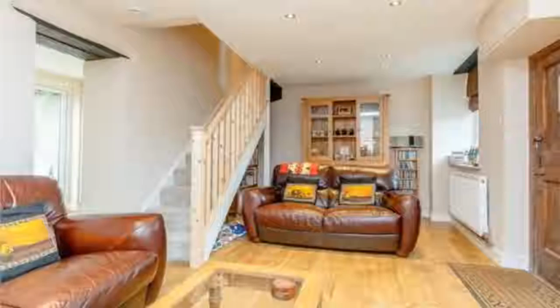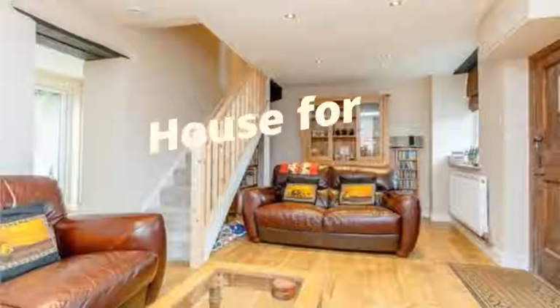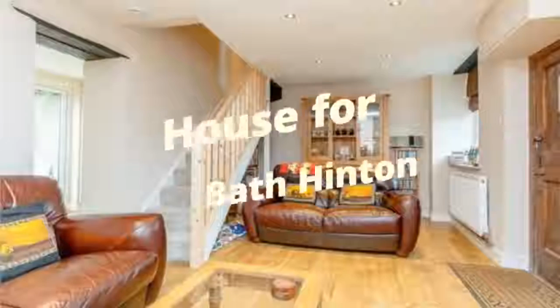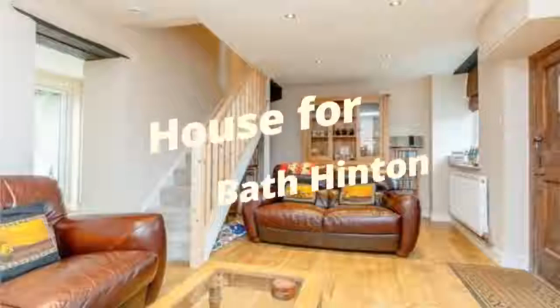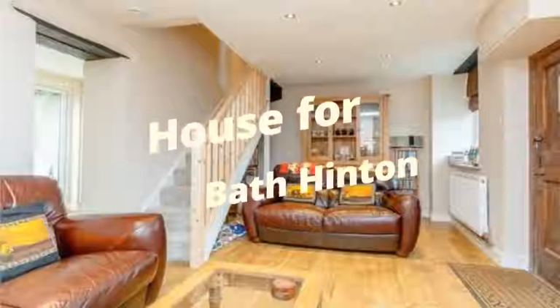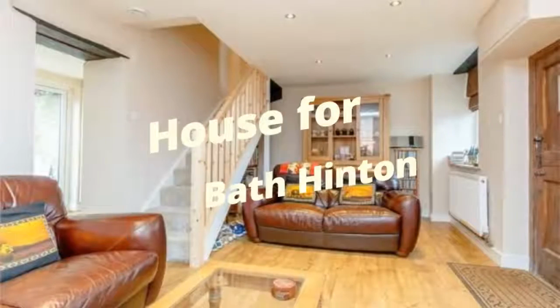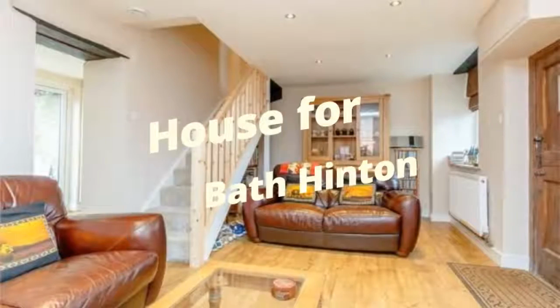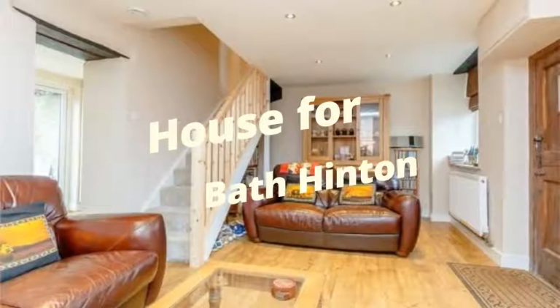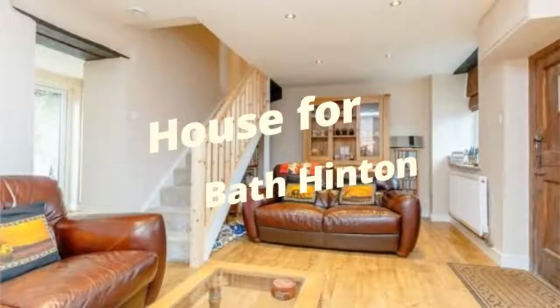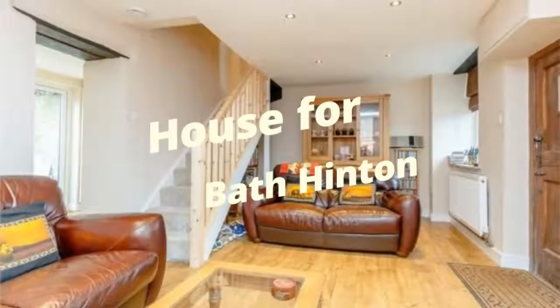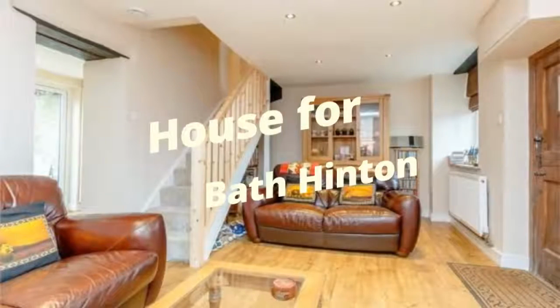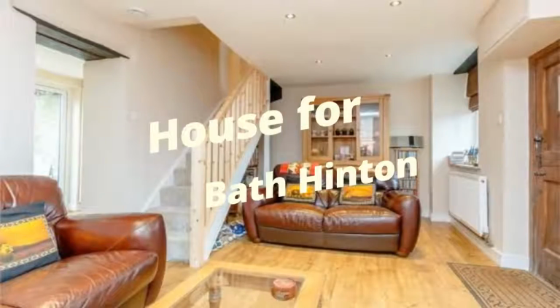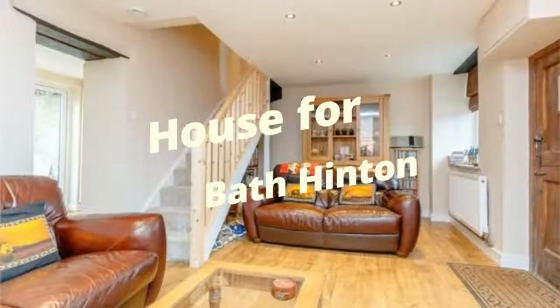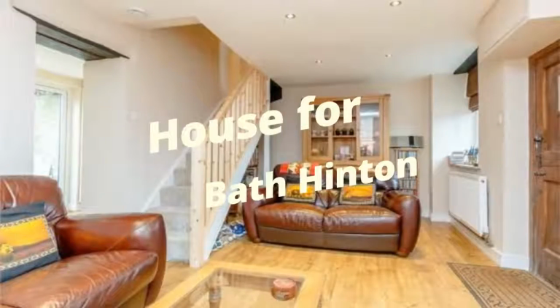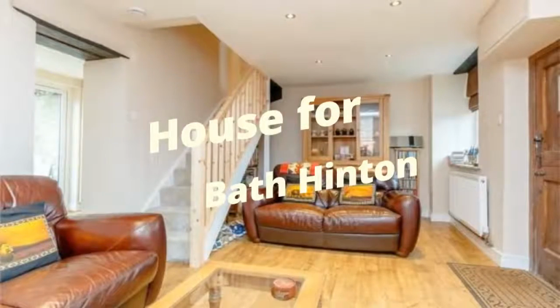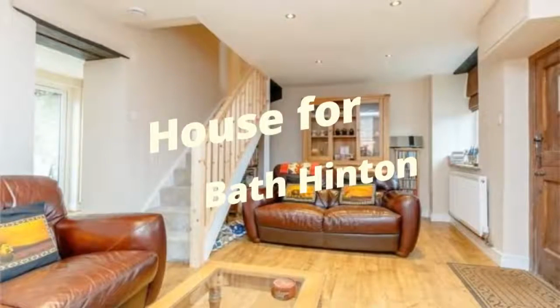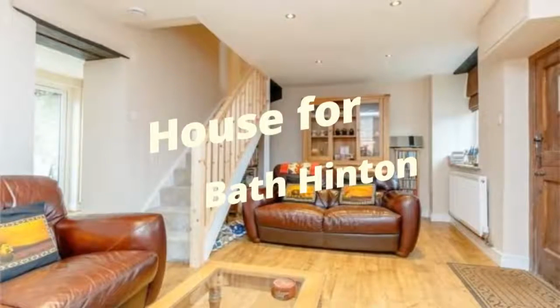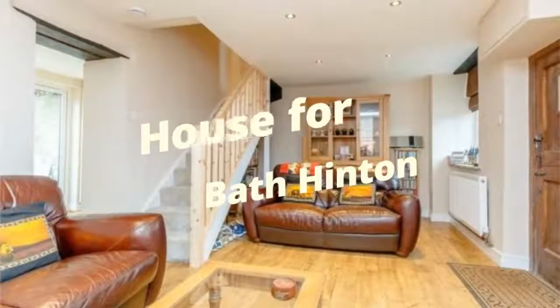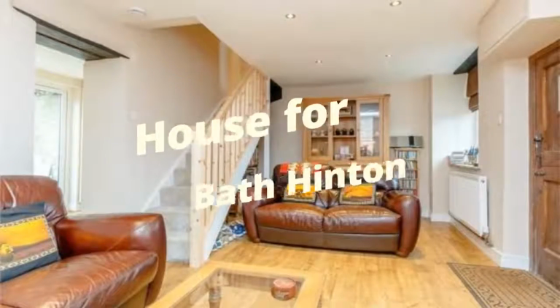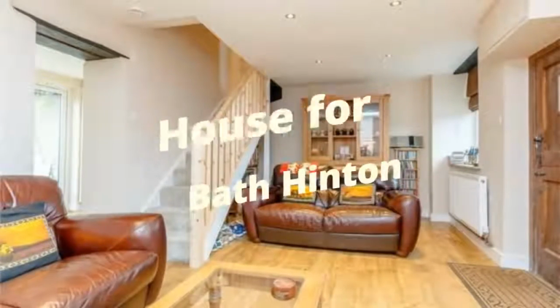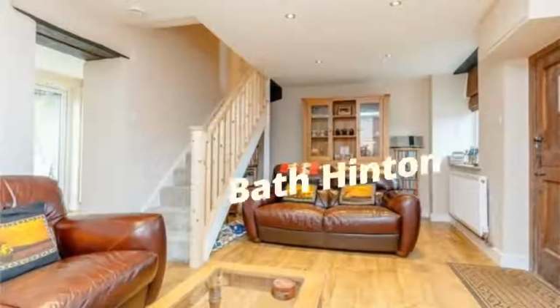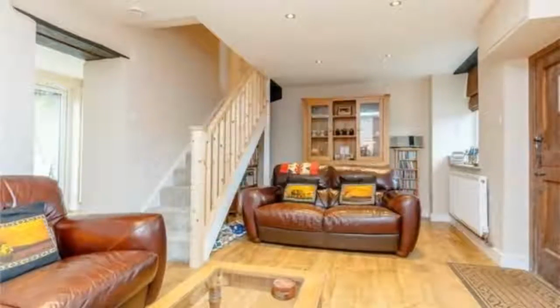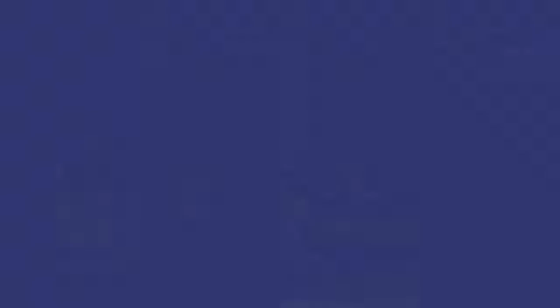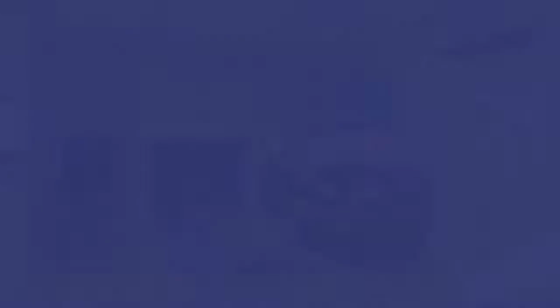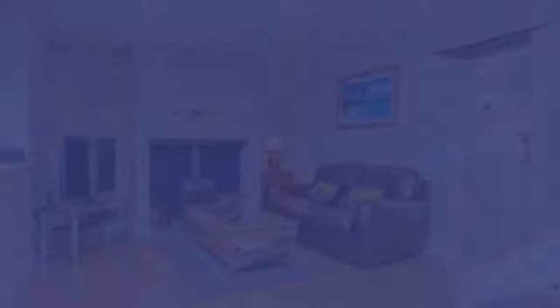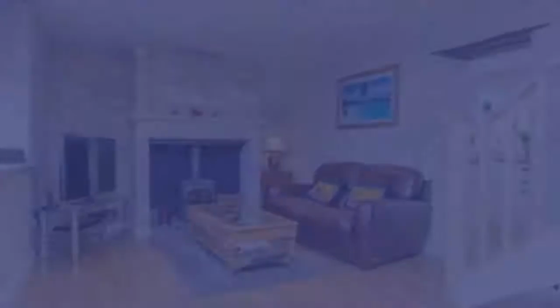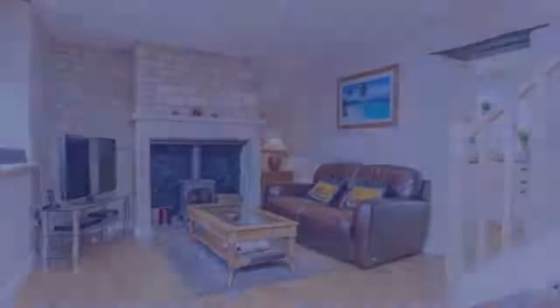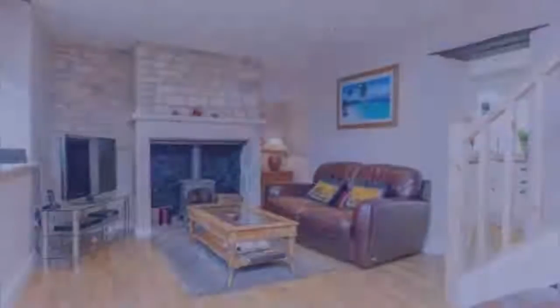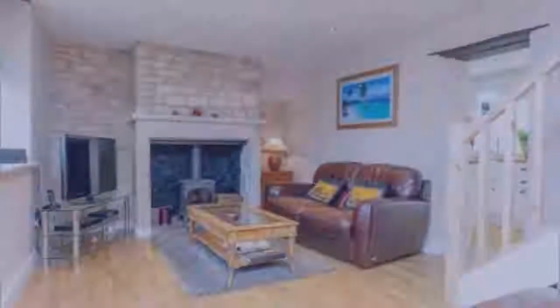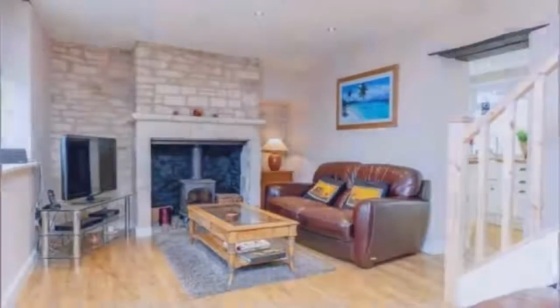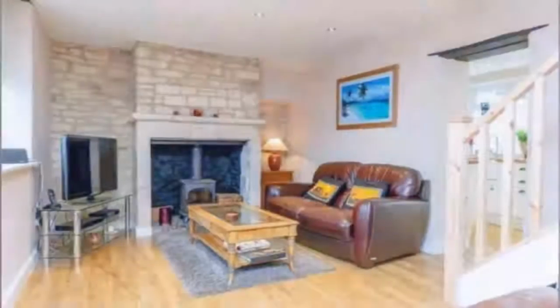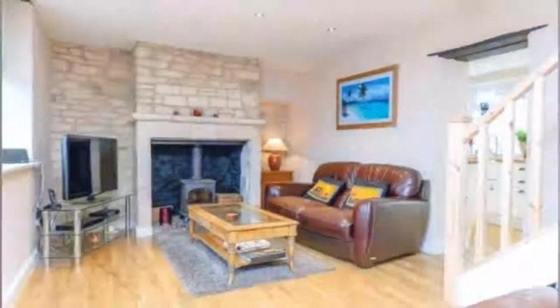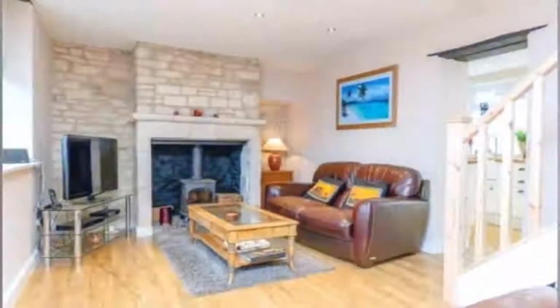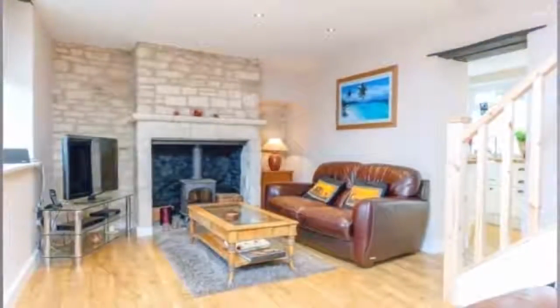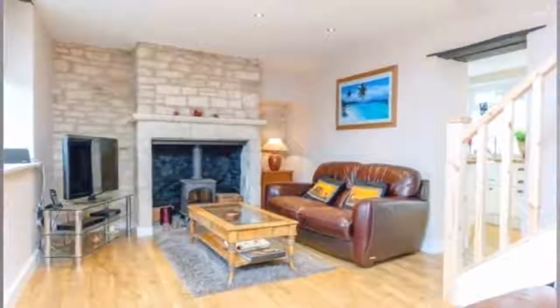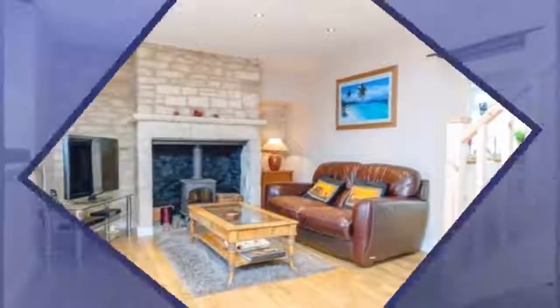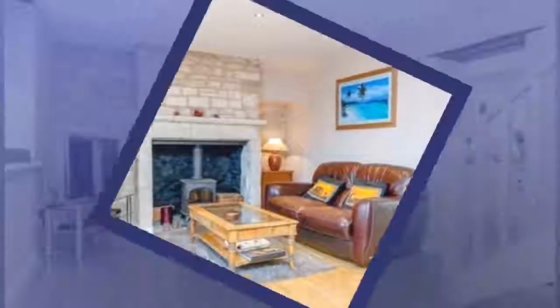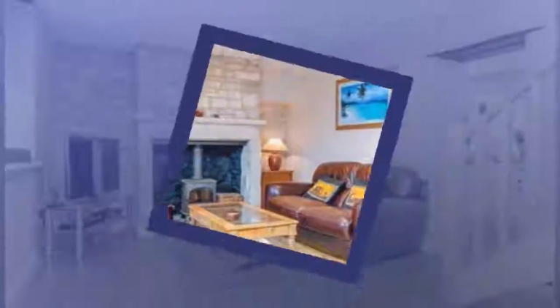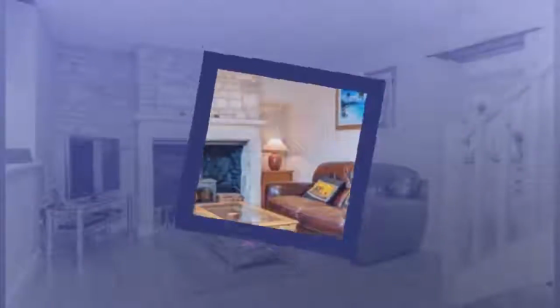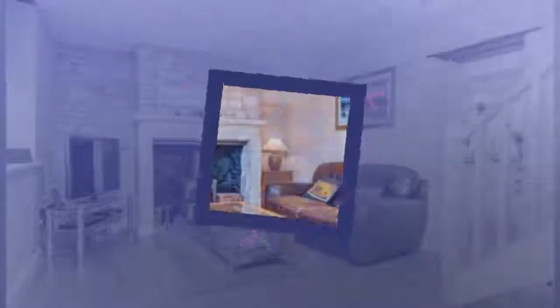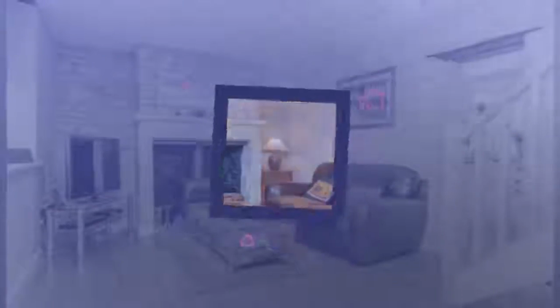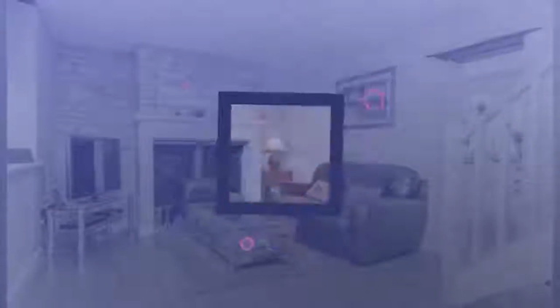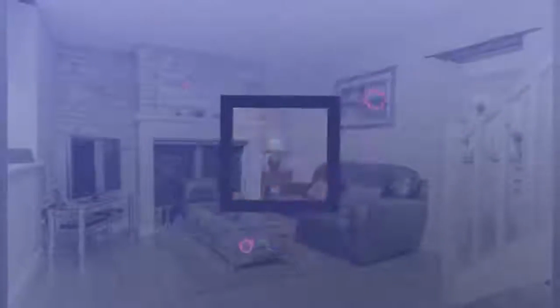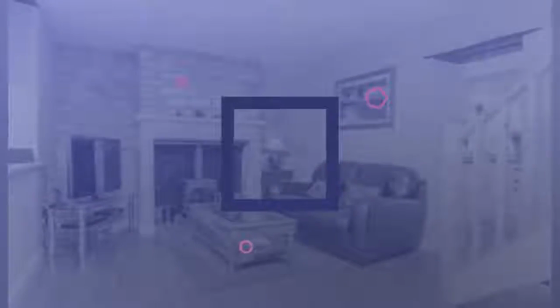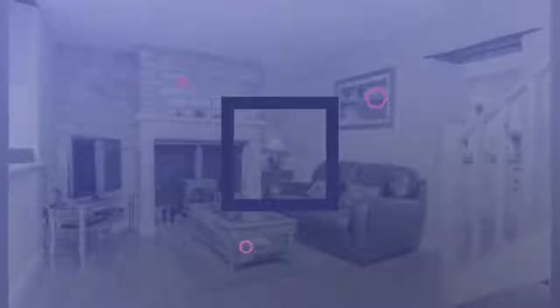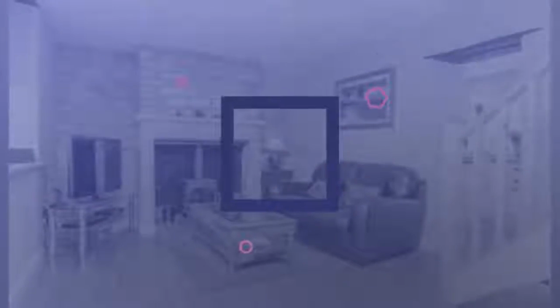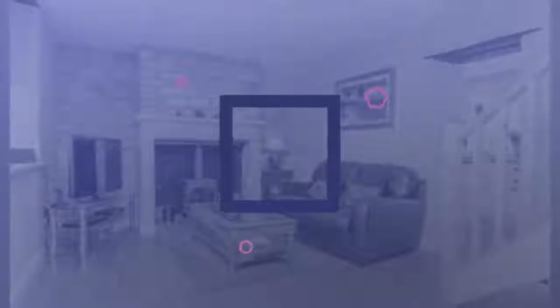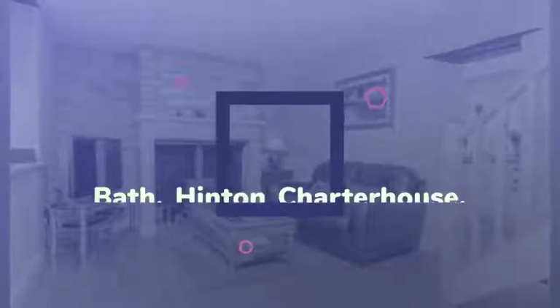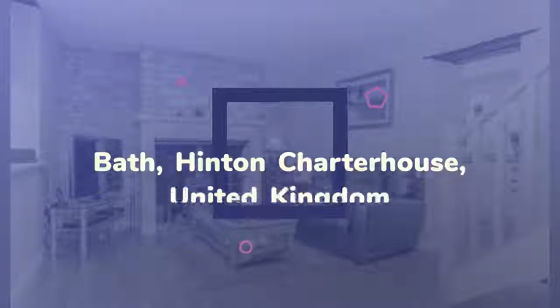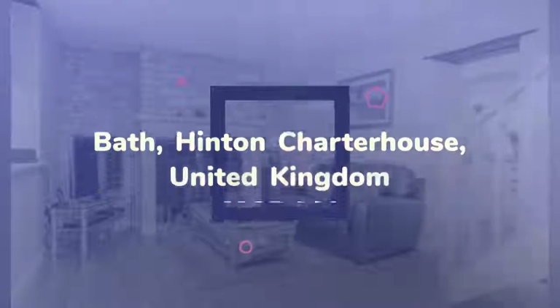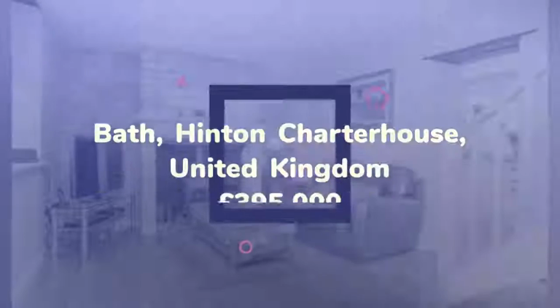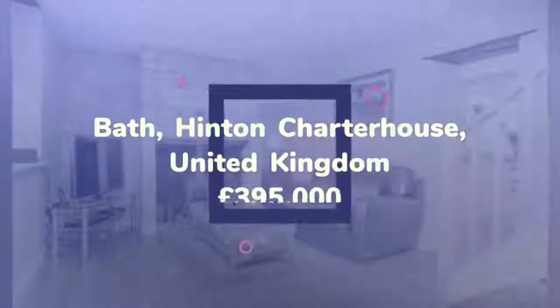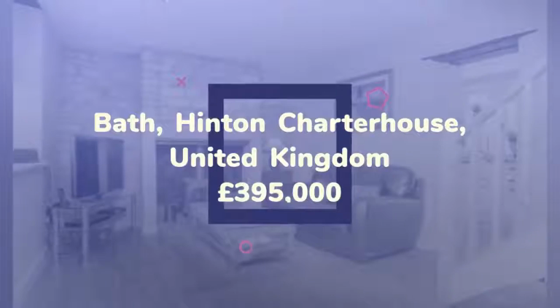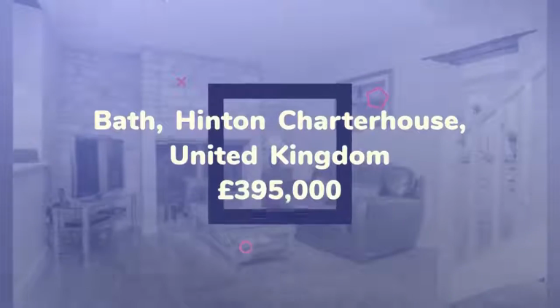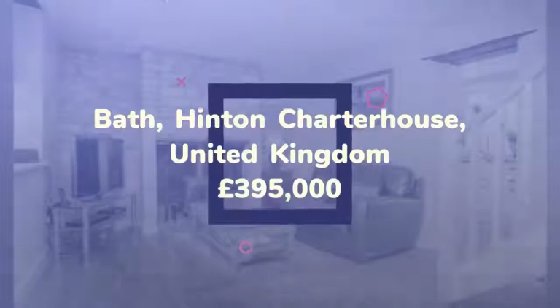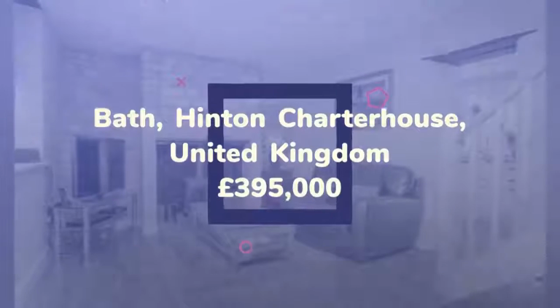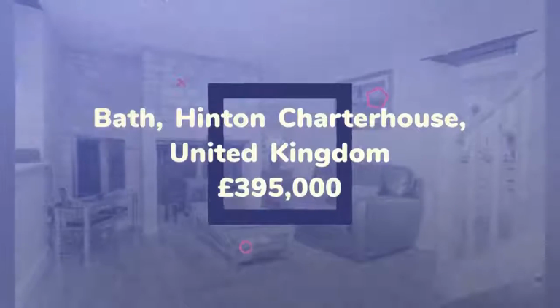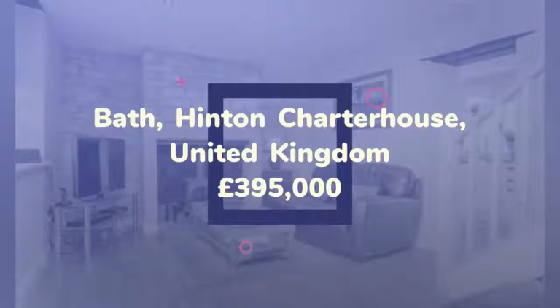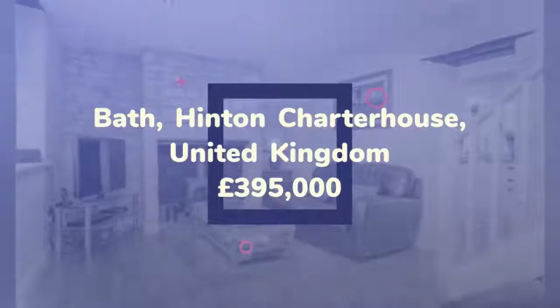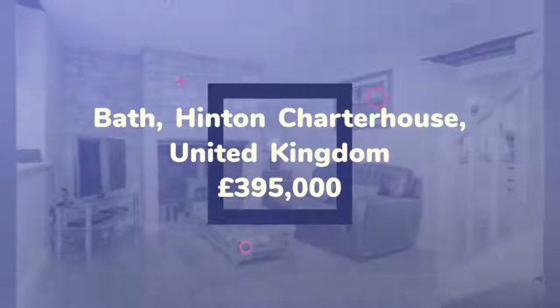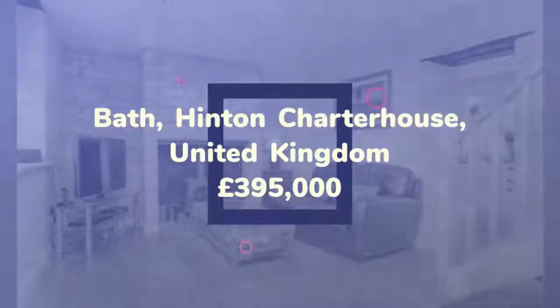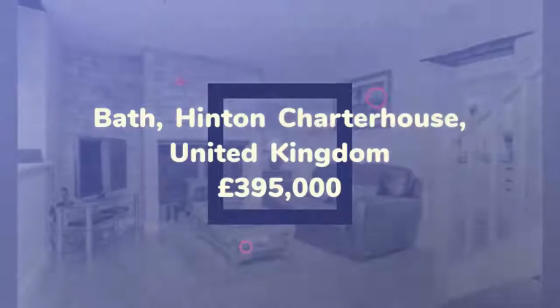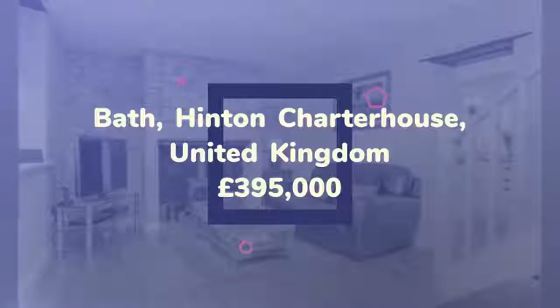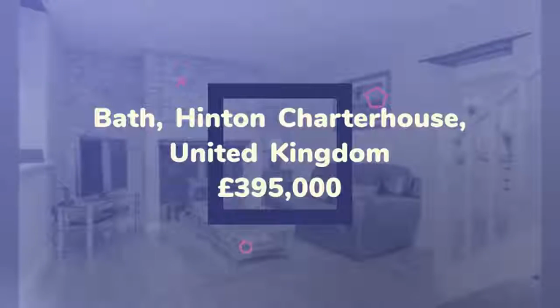Three-bedroom terraced house for sale. Wello Lane, Hinton Charter House, Bath, Somerset, BA2.